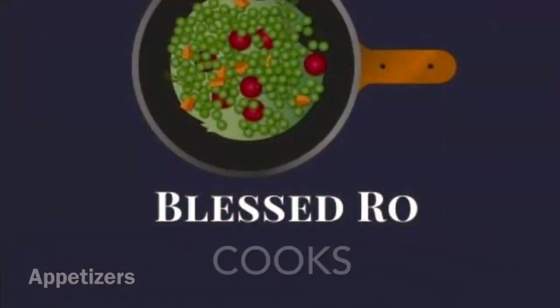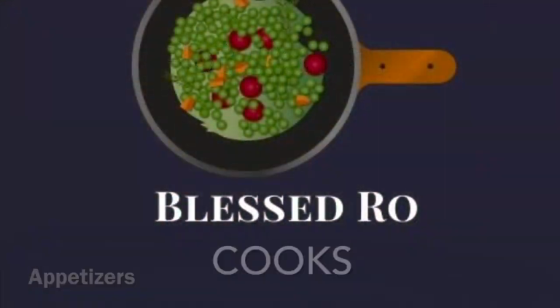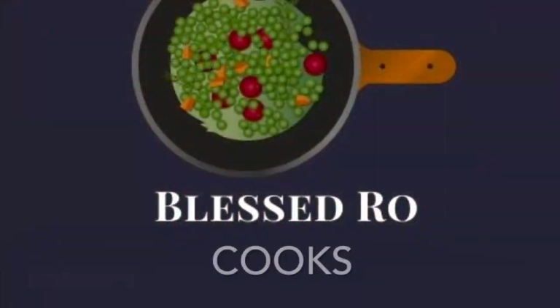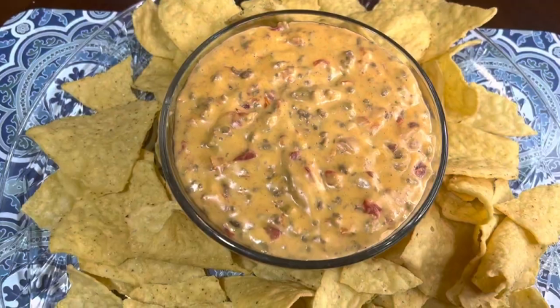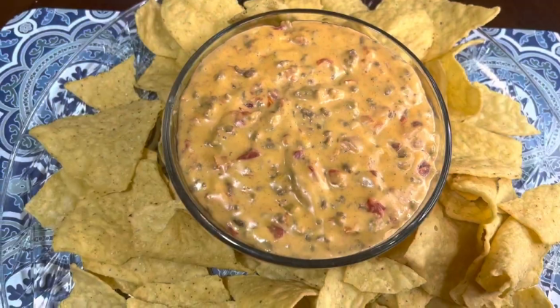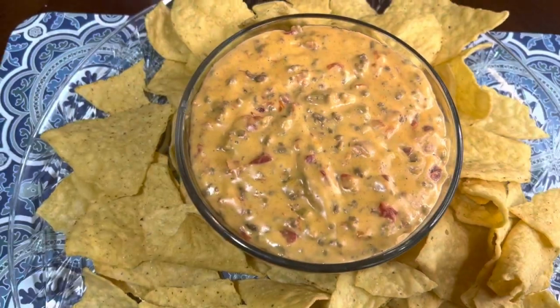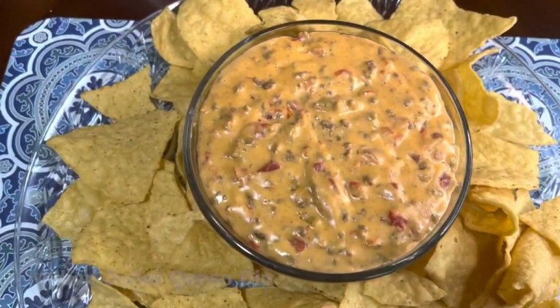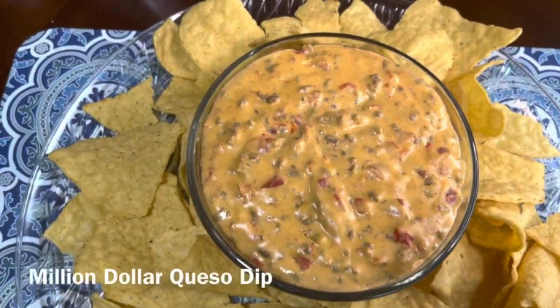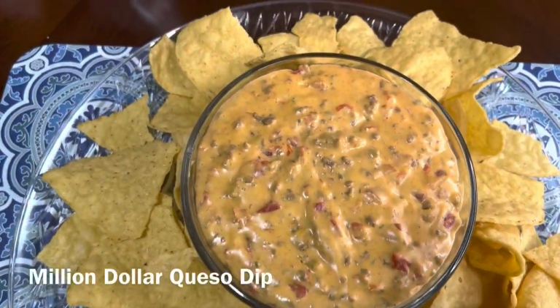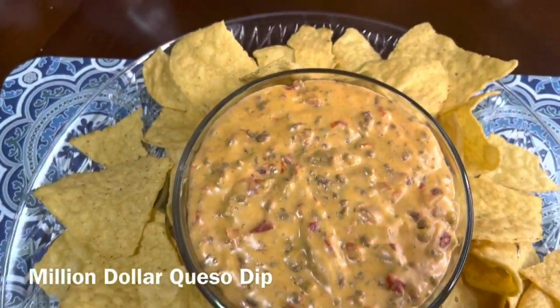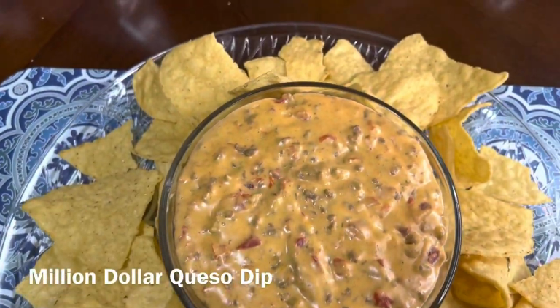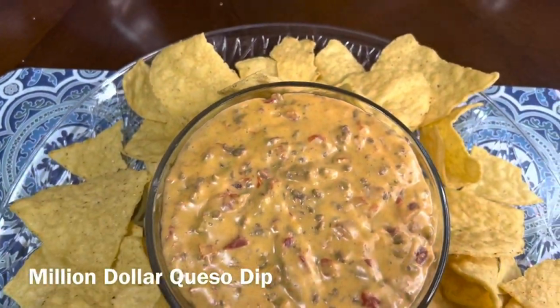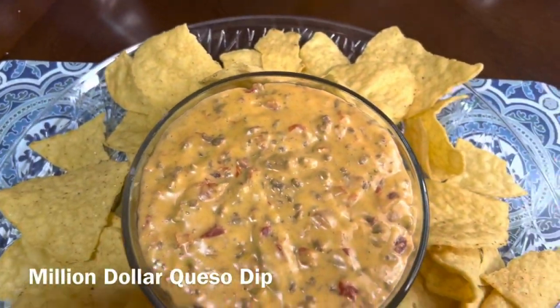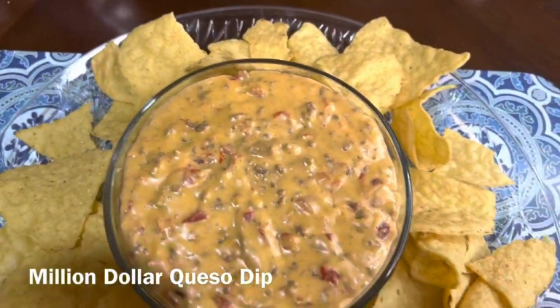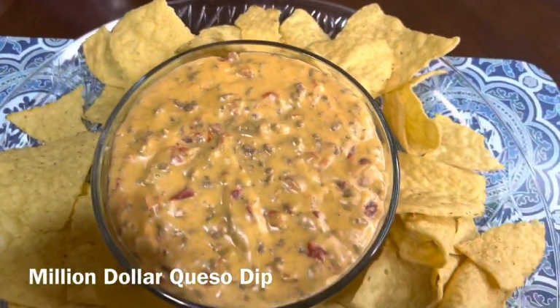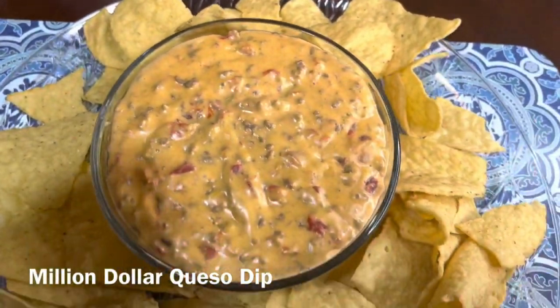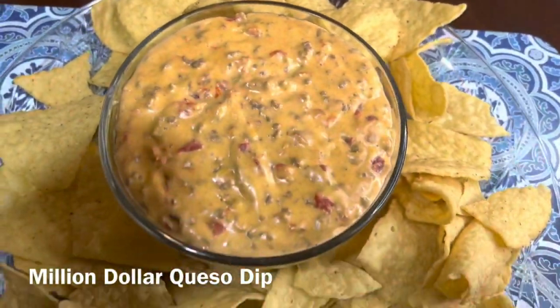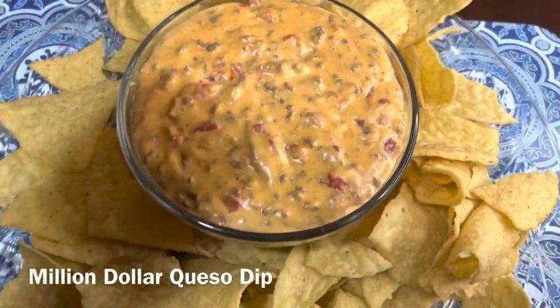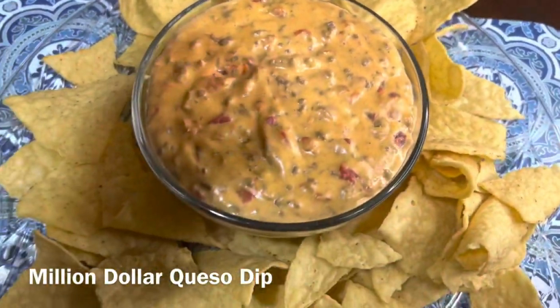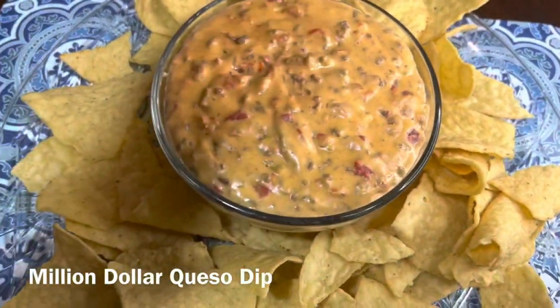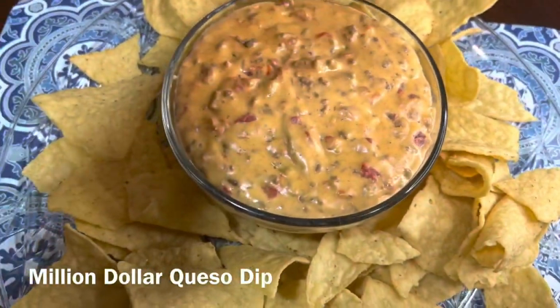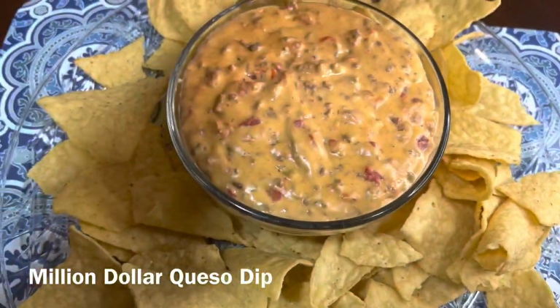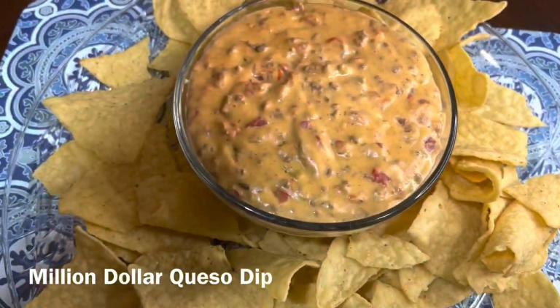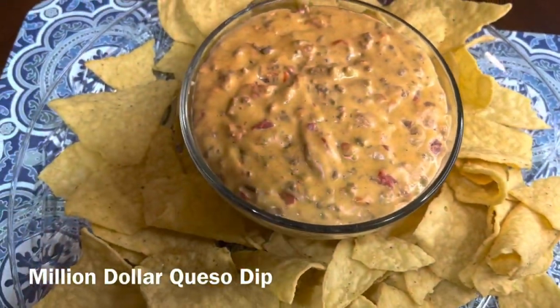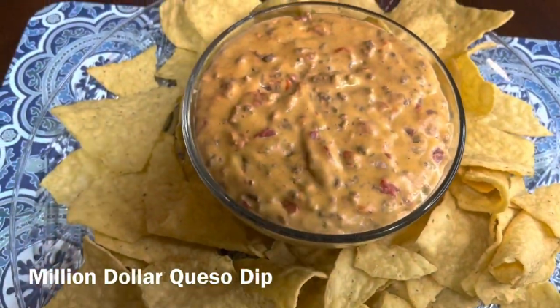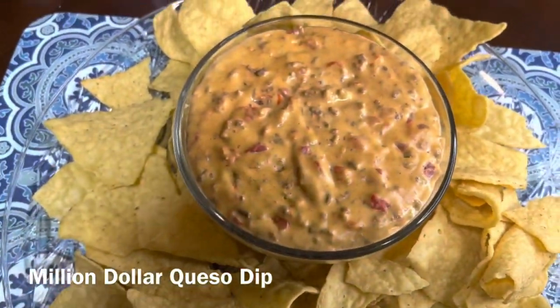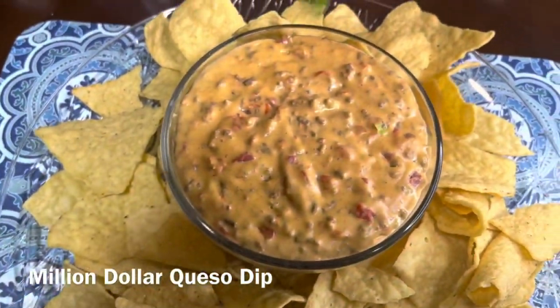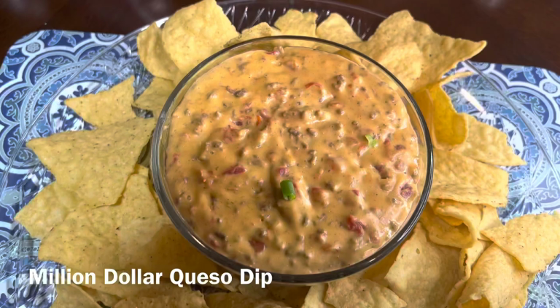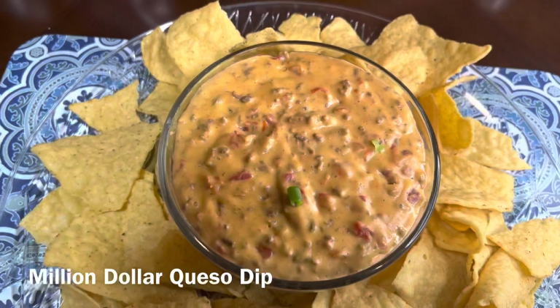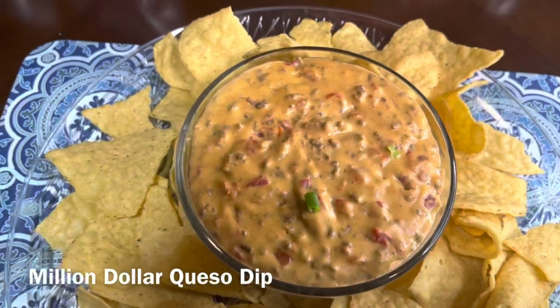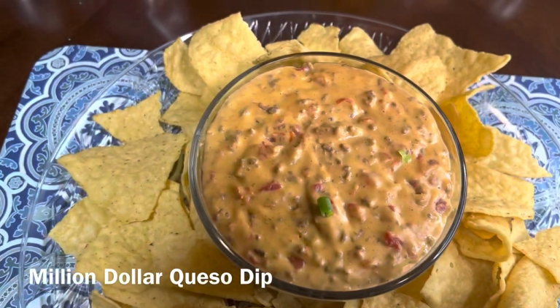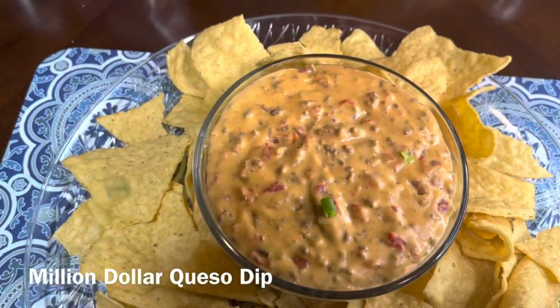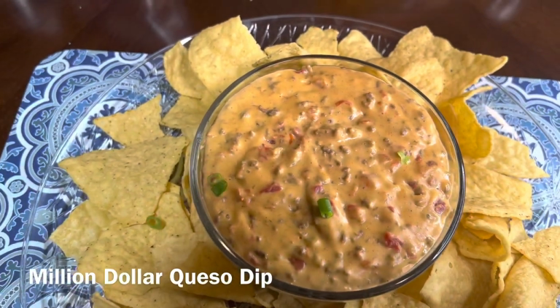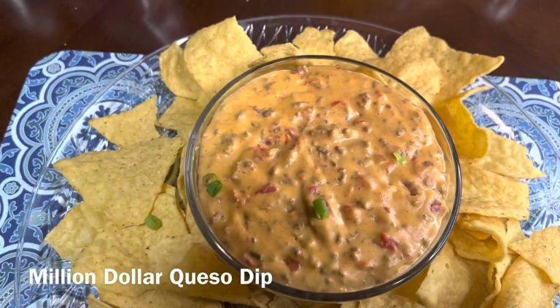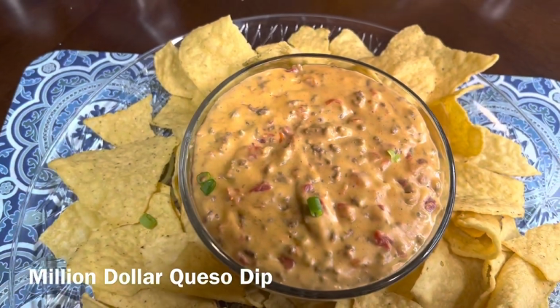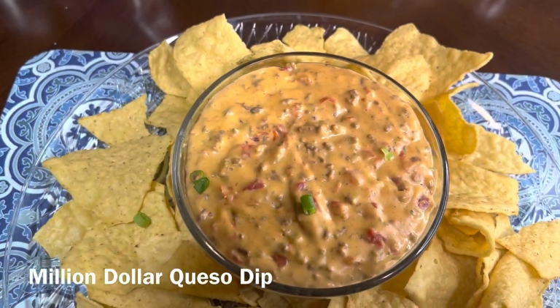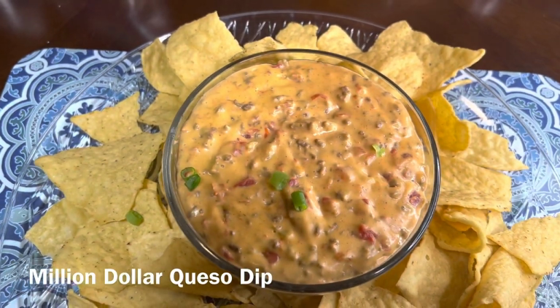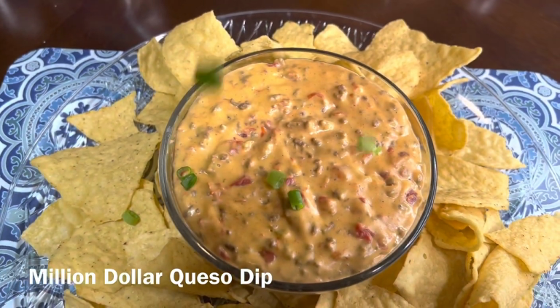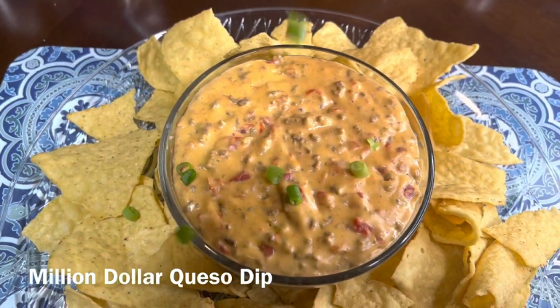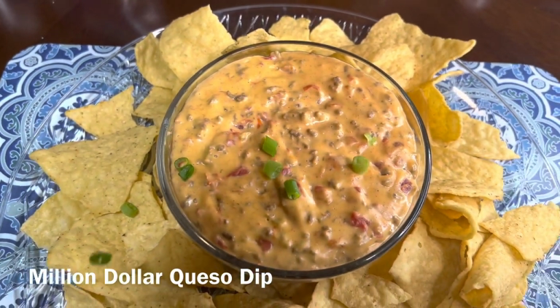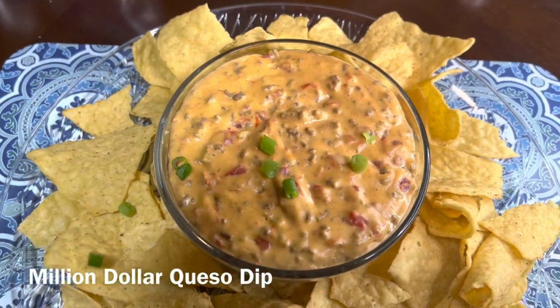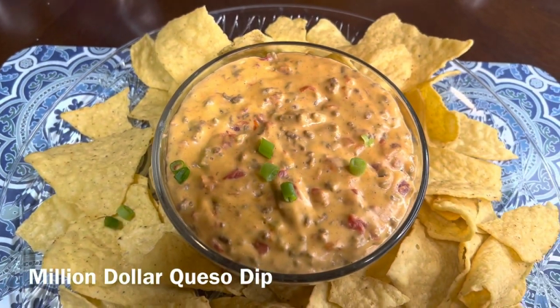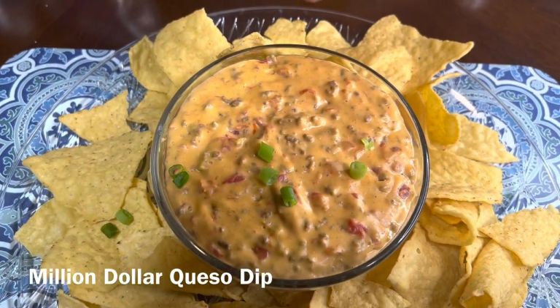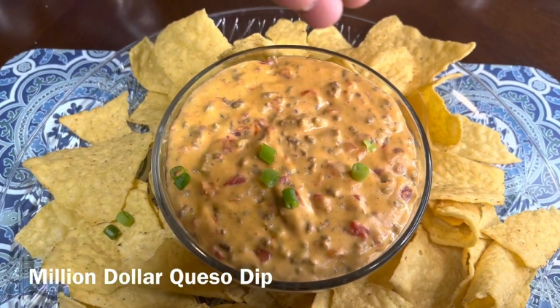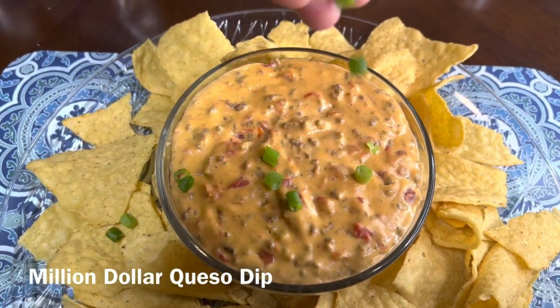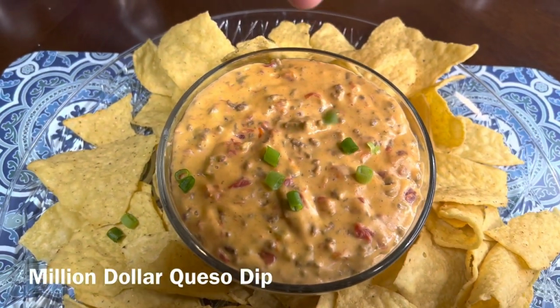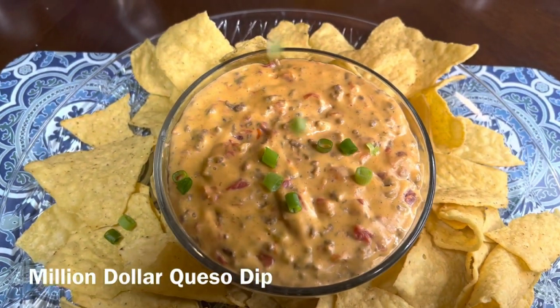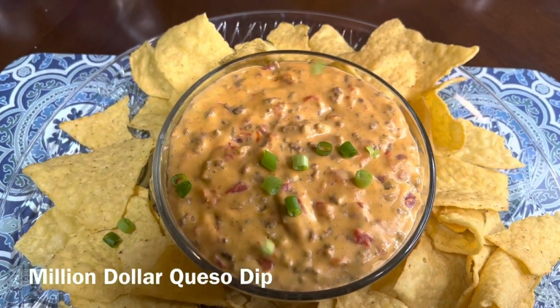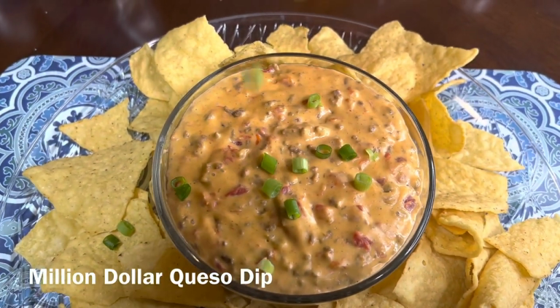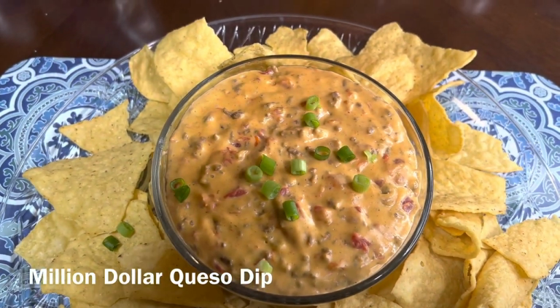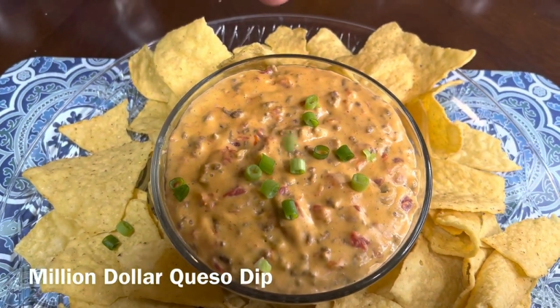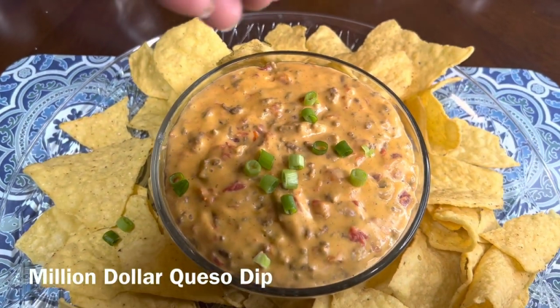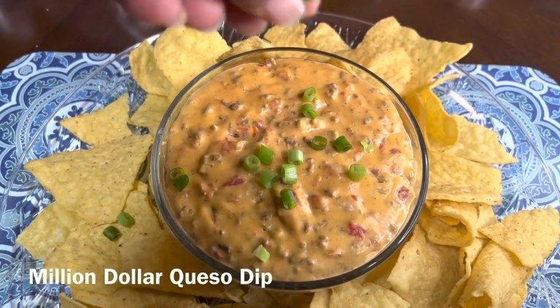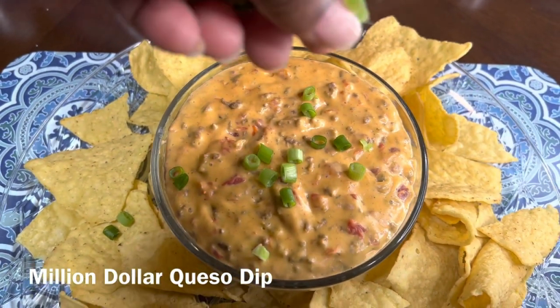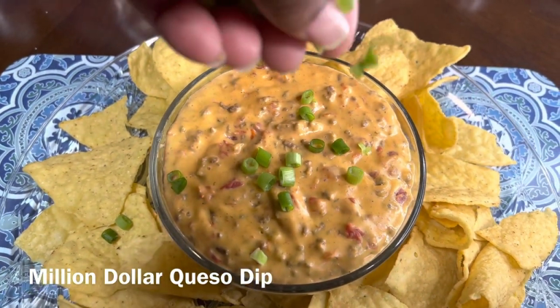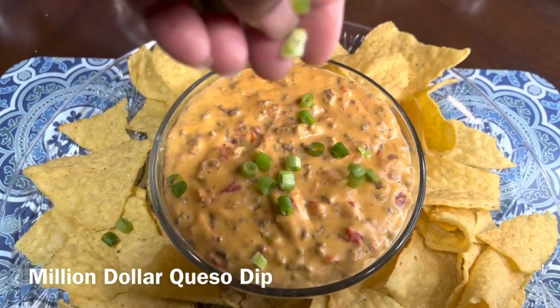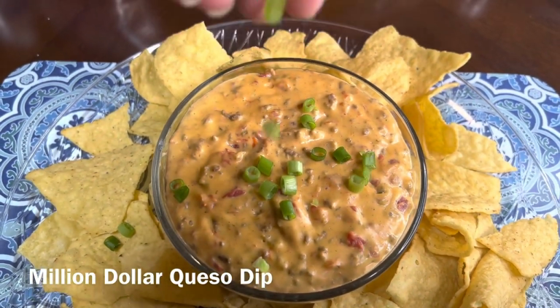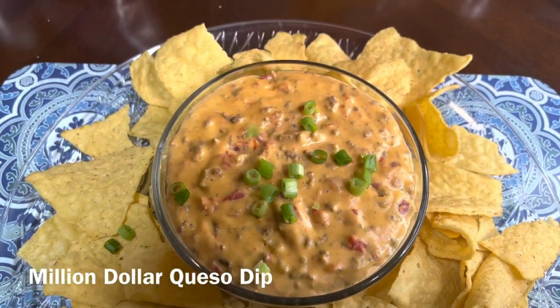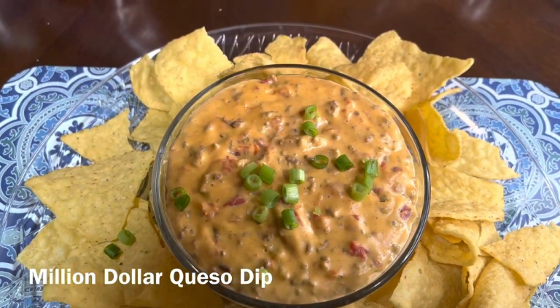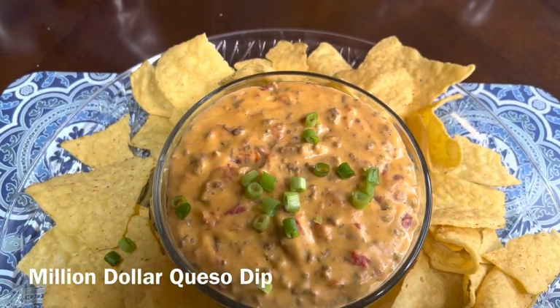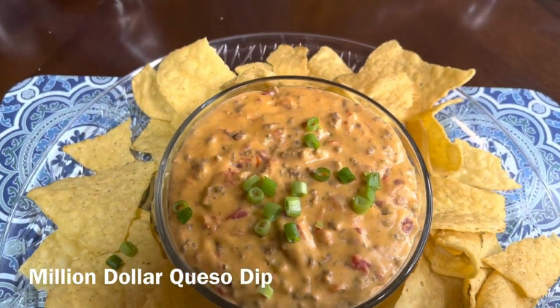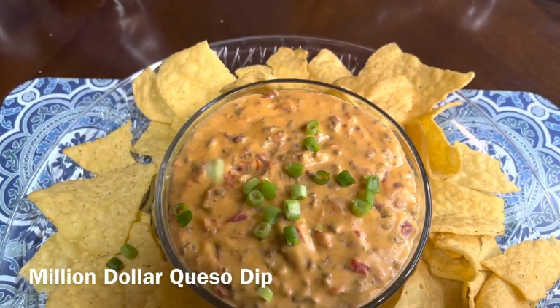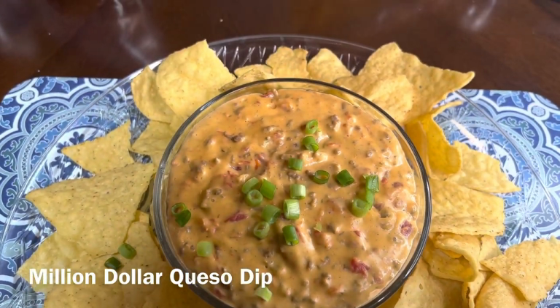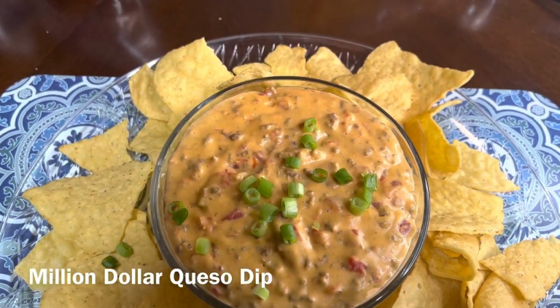Welcome to Bless Roe Cooks. Today we are going to be making this million dollar queso dip.